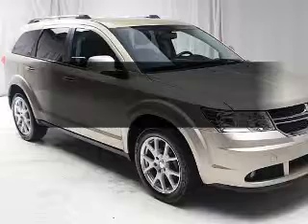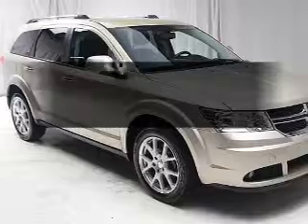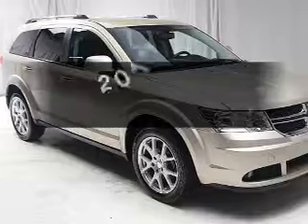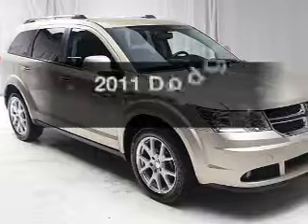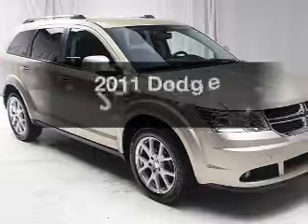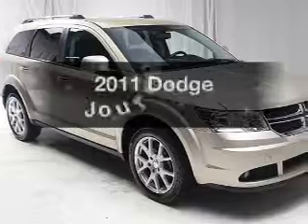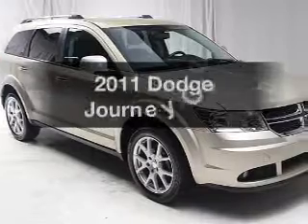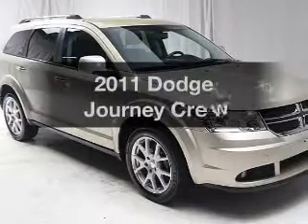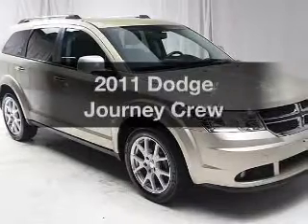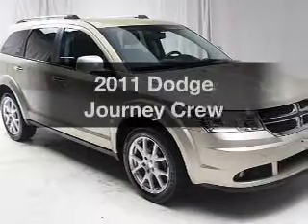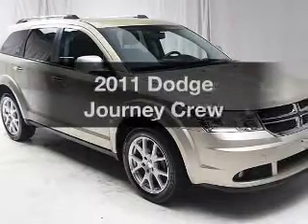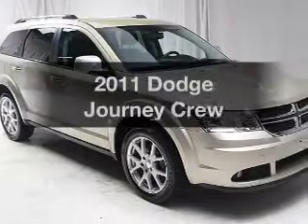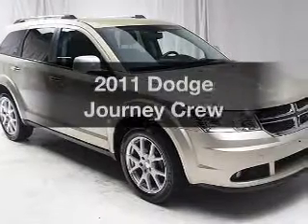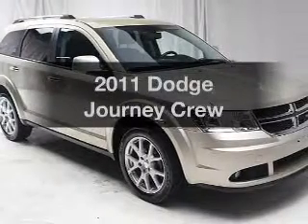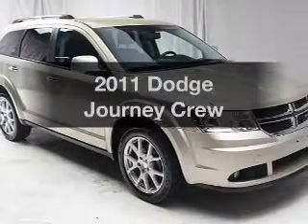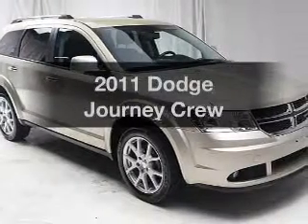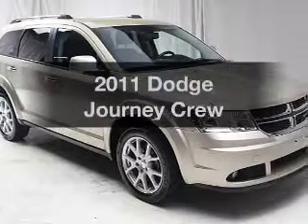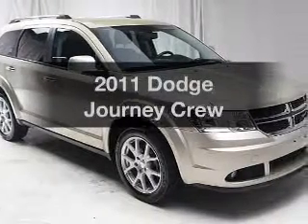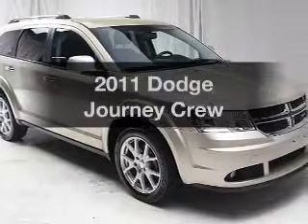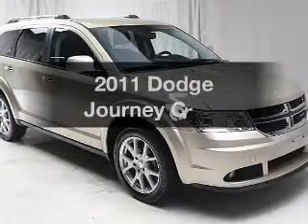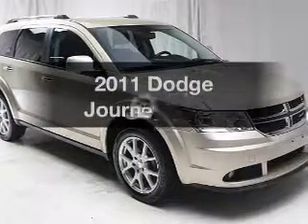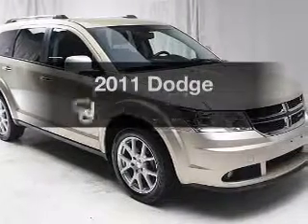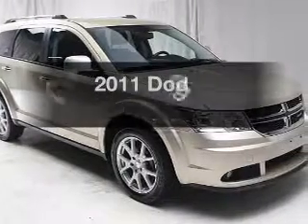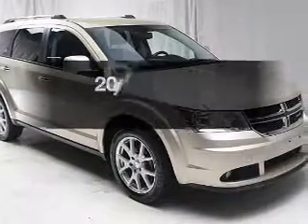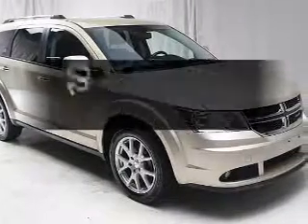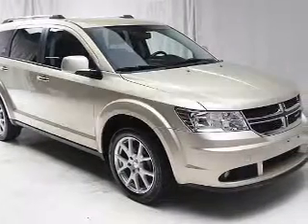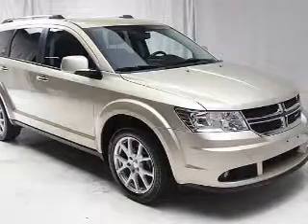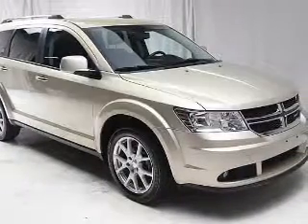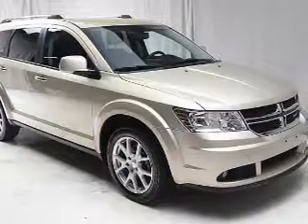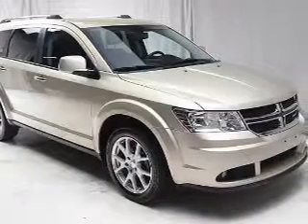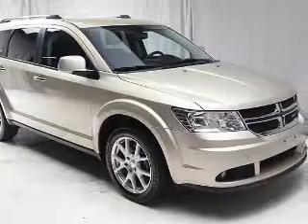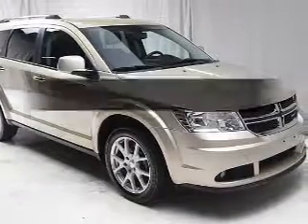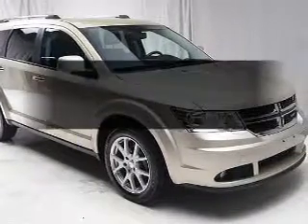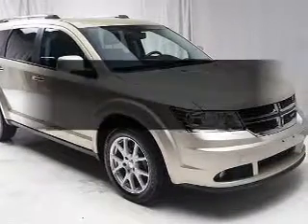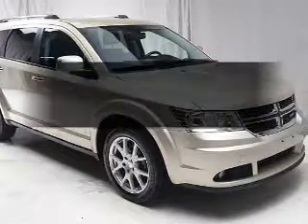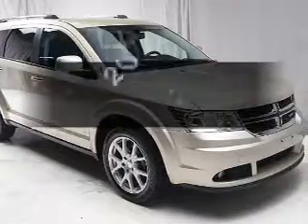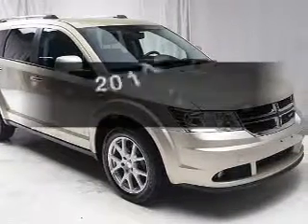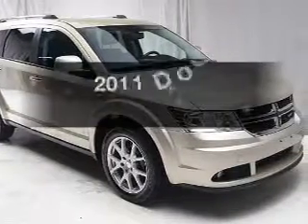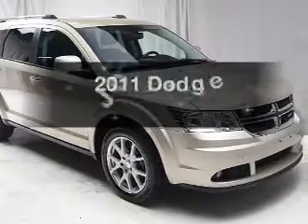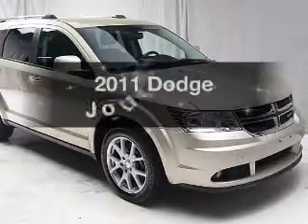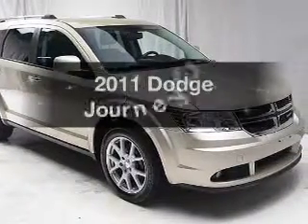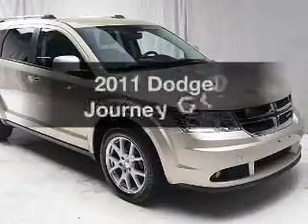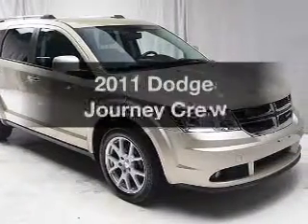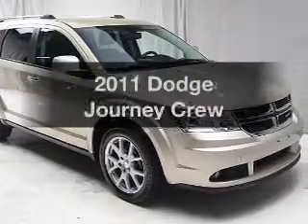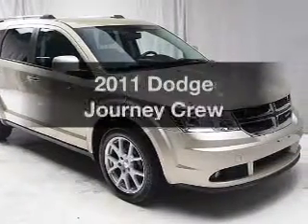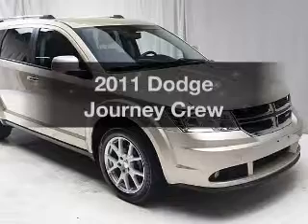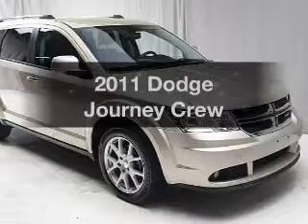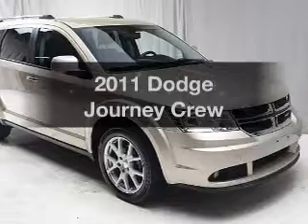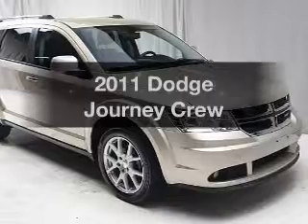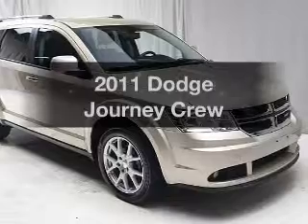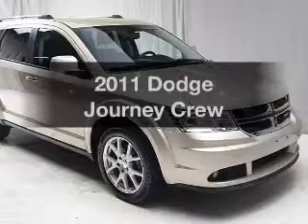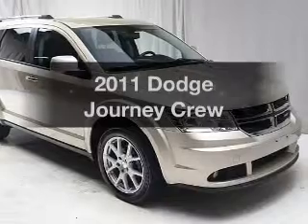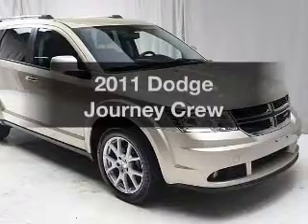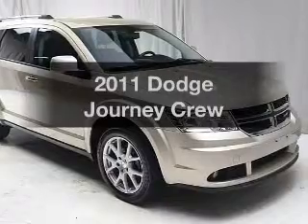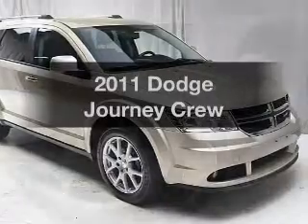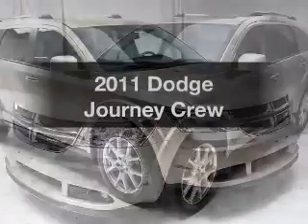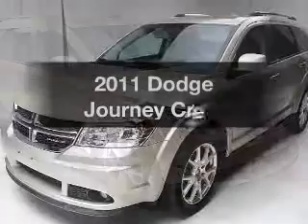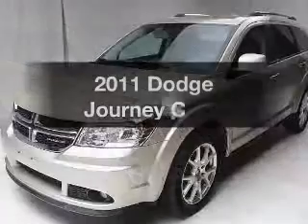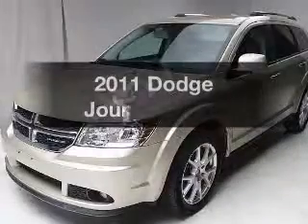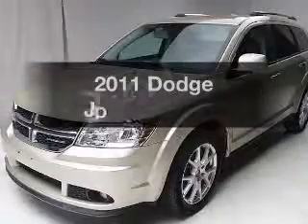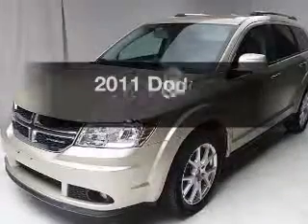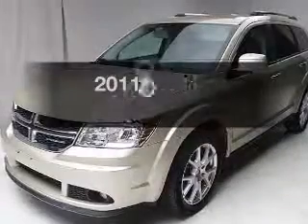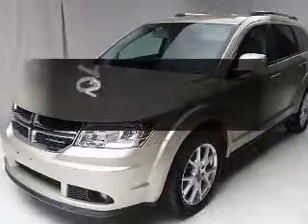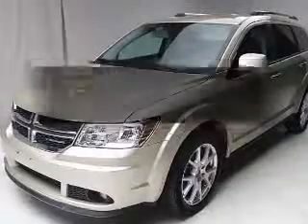Imagine yourself in this 2011 Dodge Journey. If you're looking for a first-rate auto, this one could be yours today.